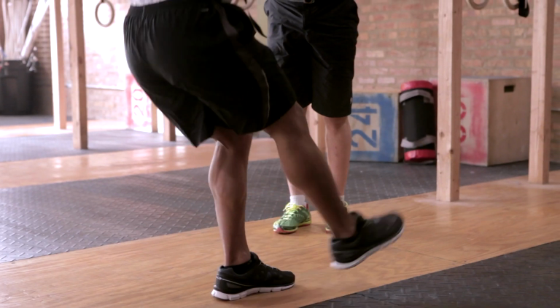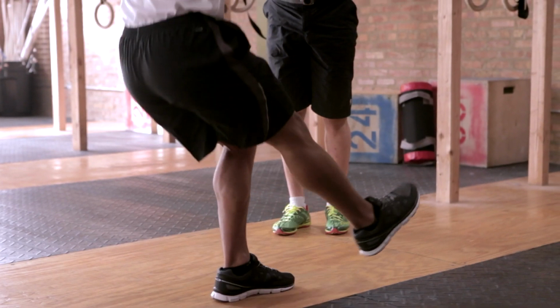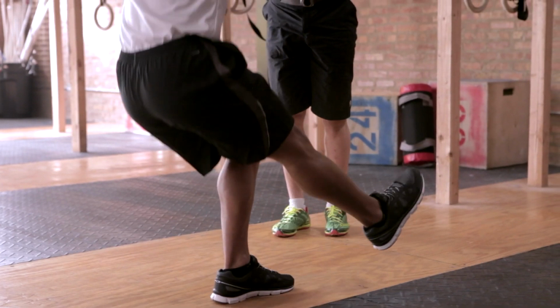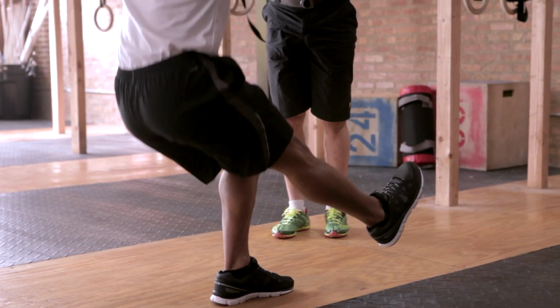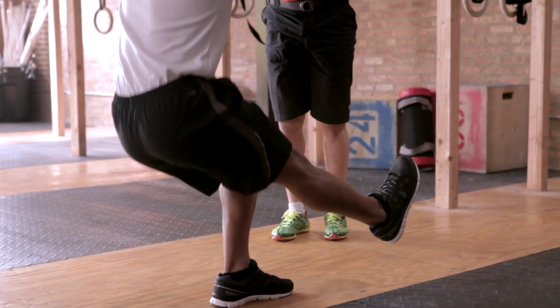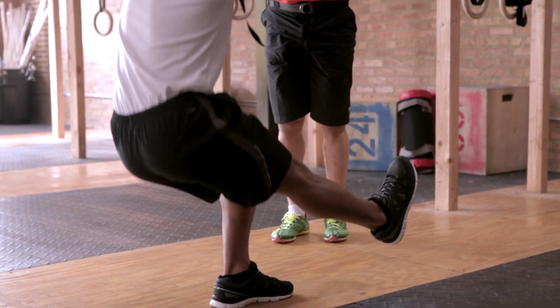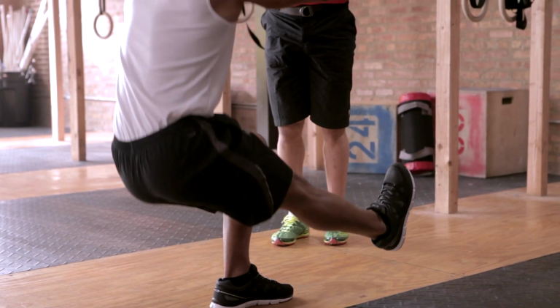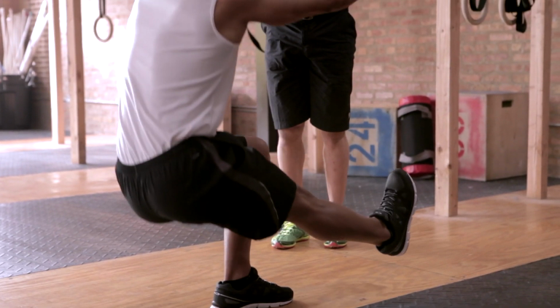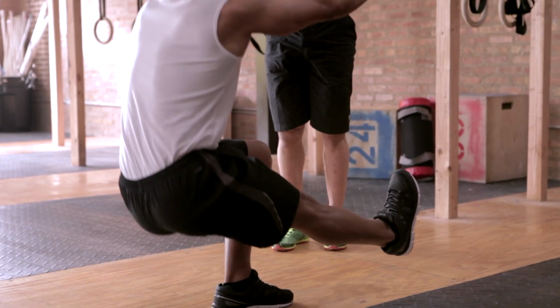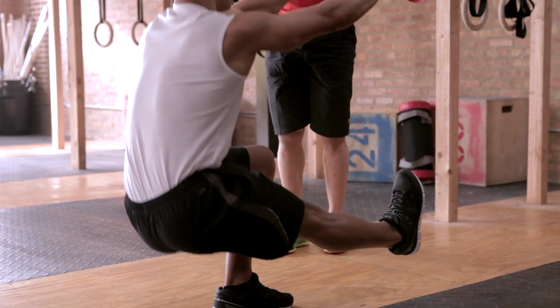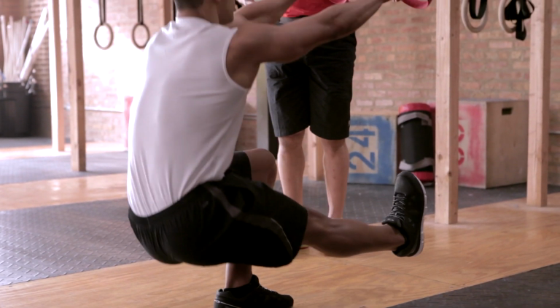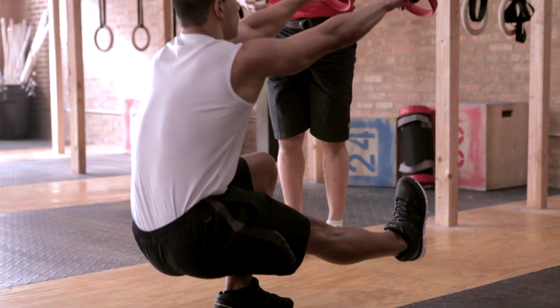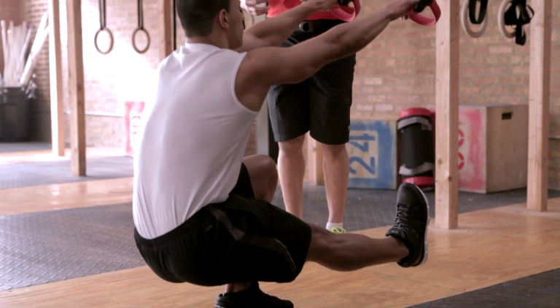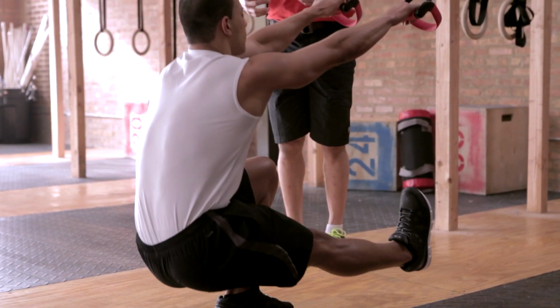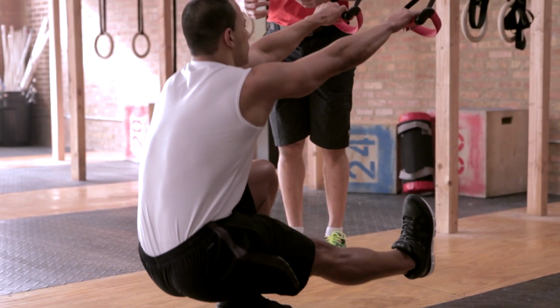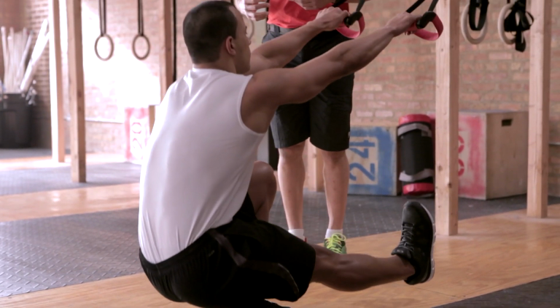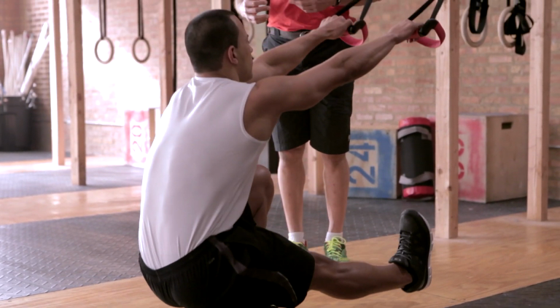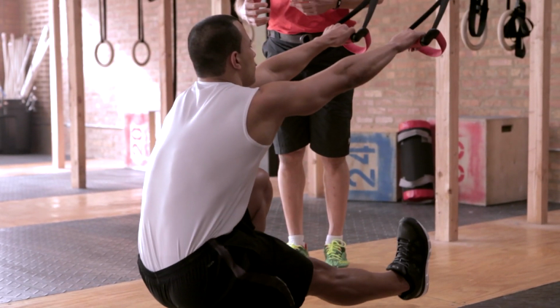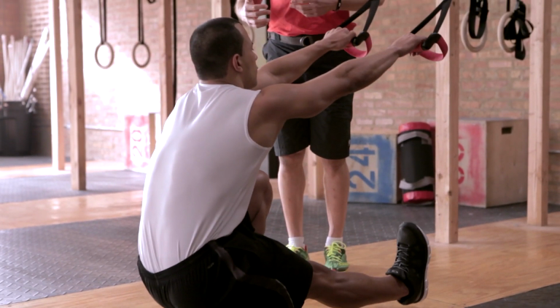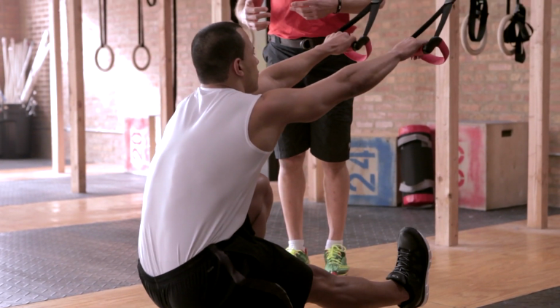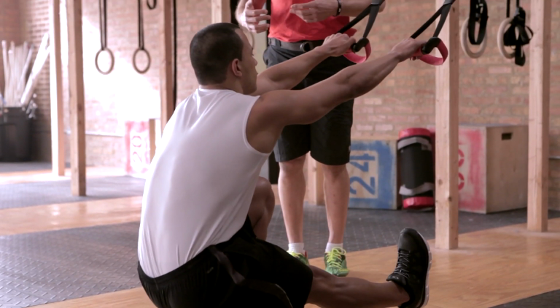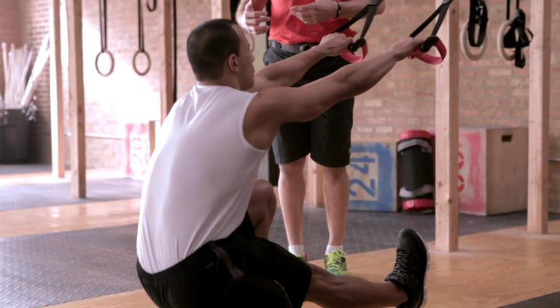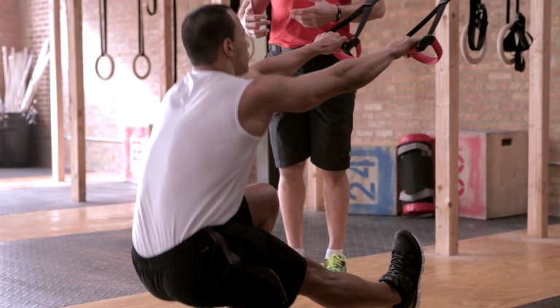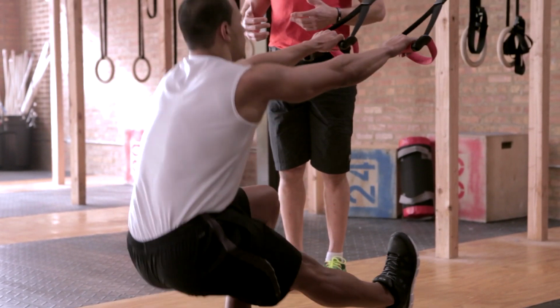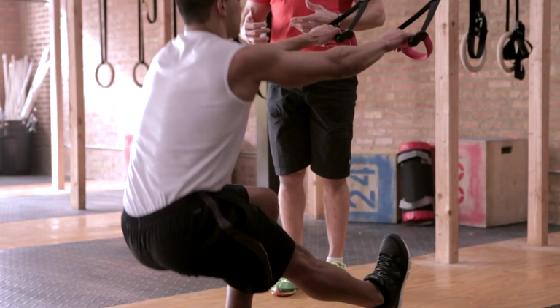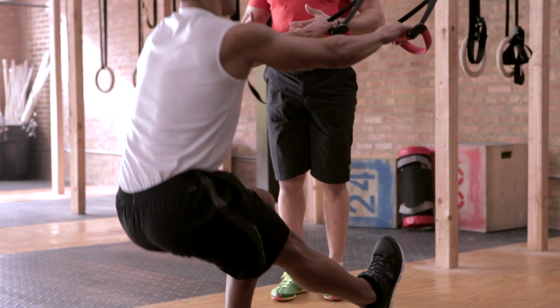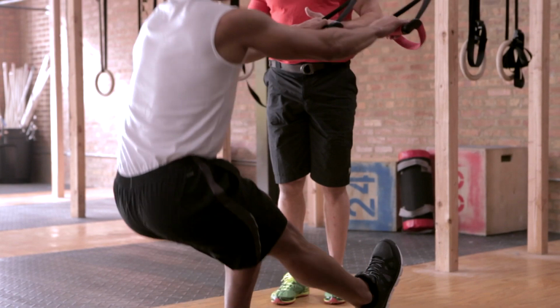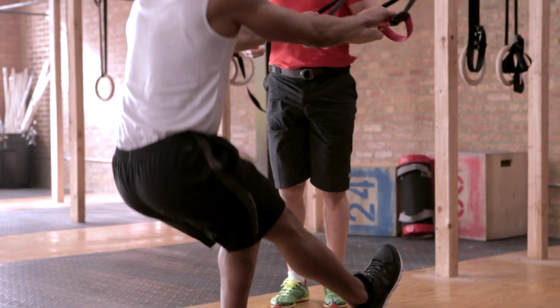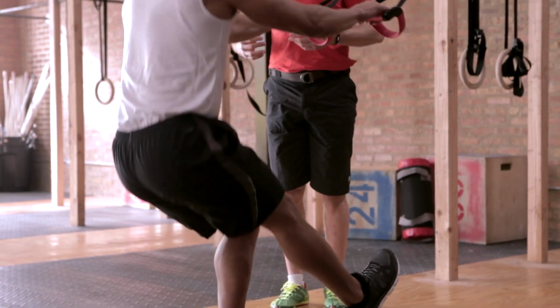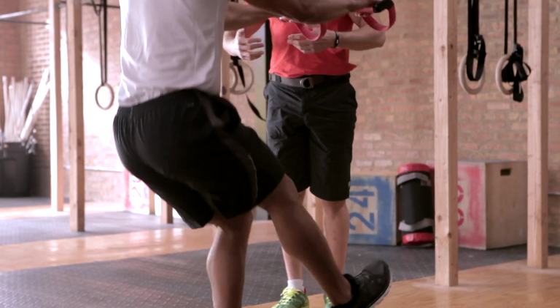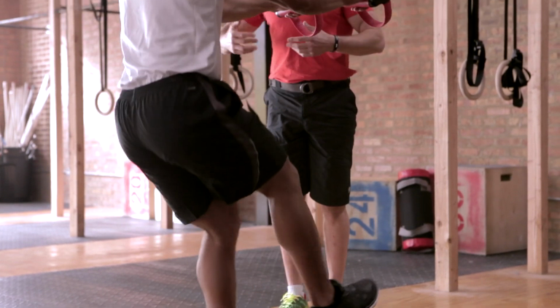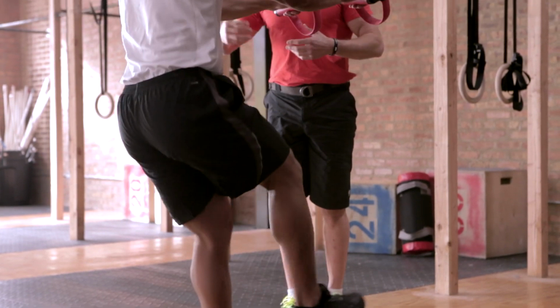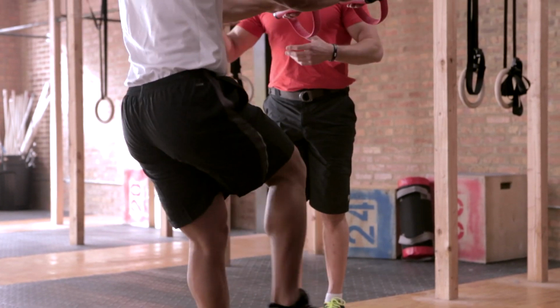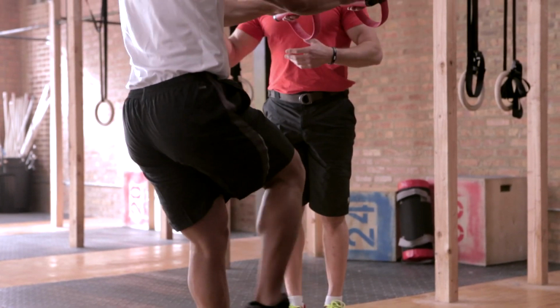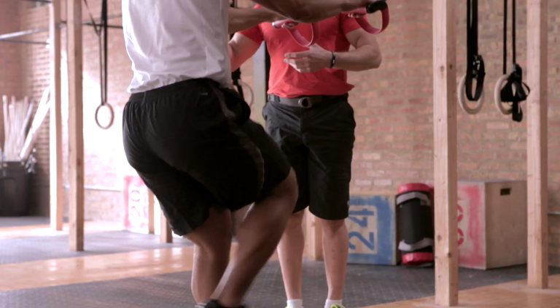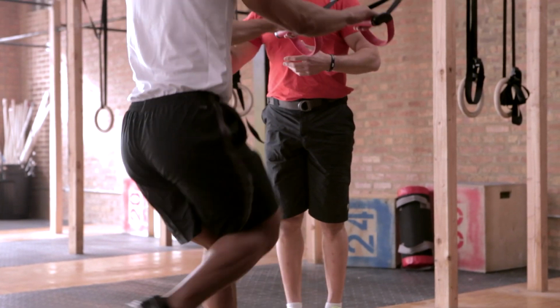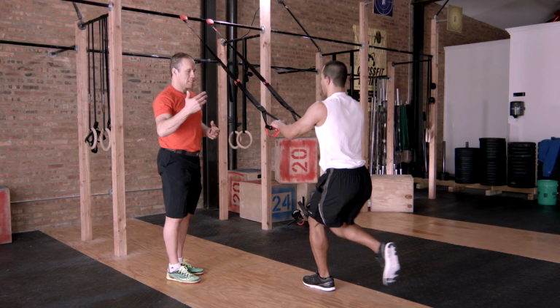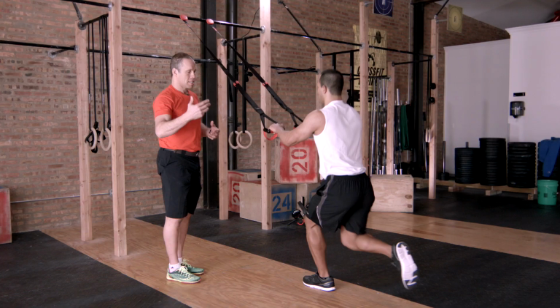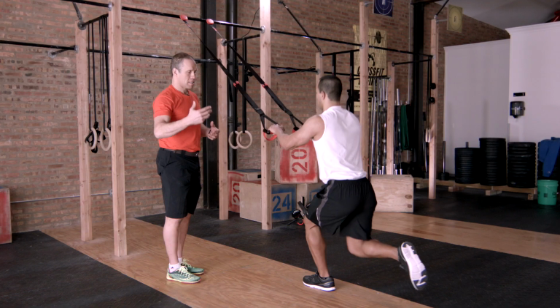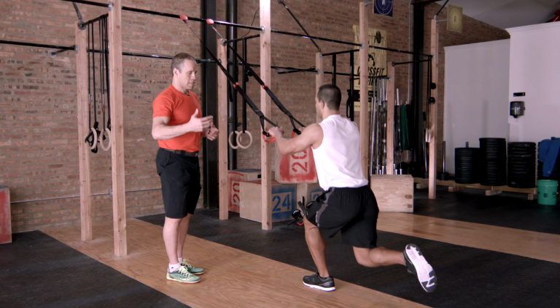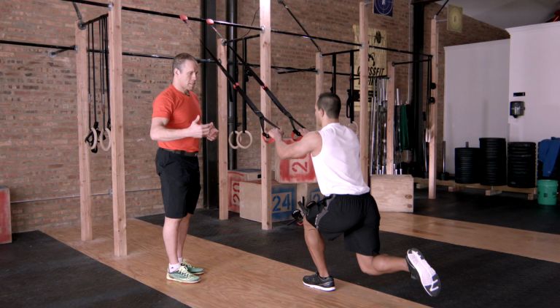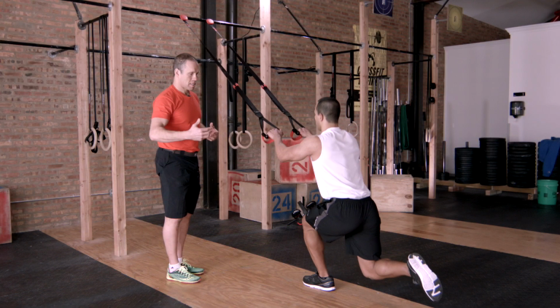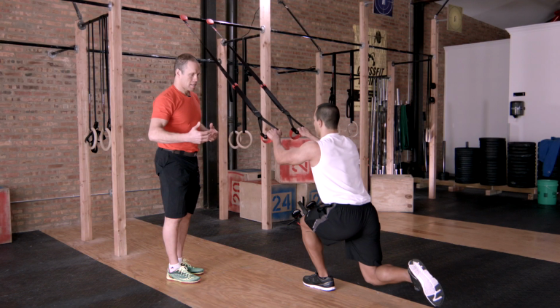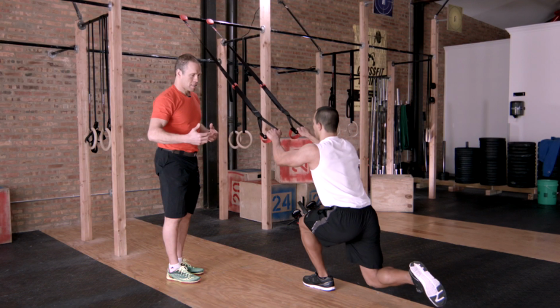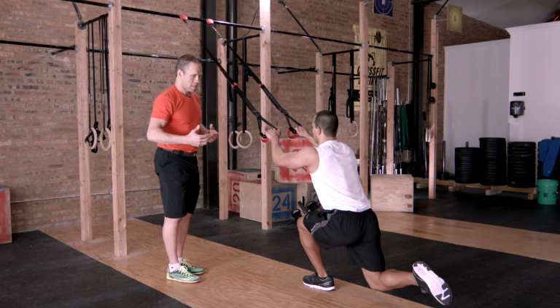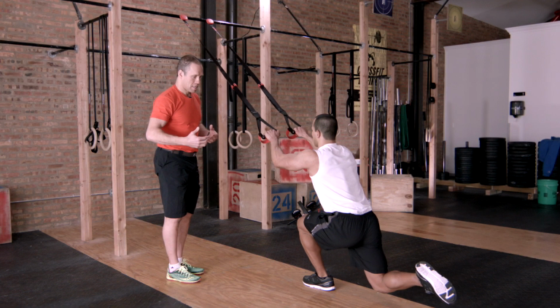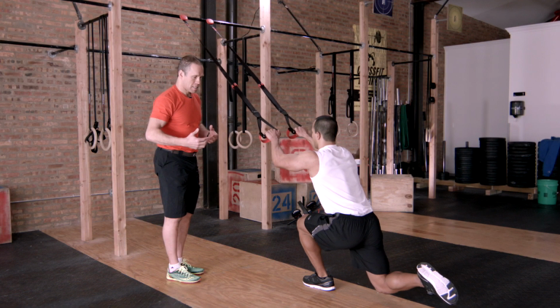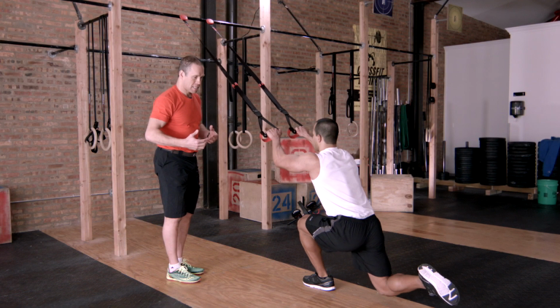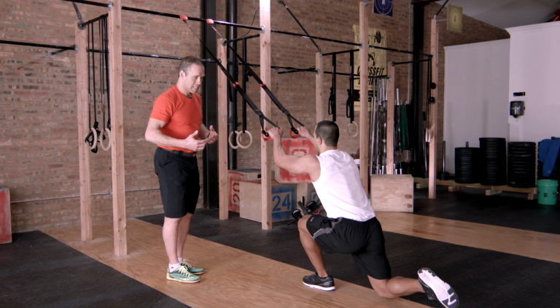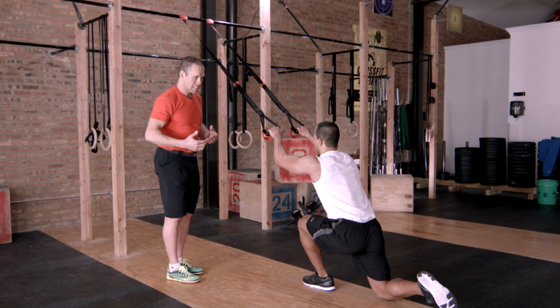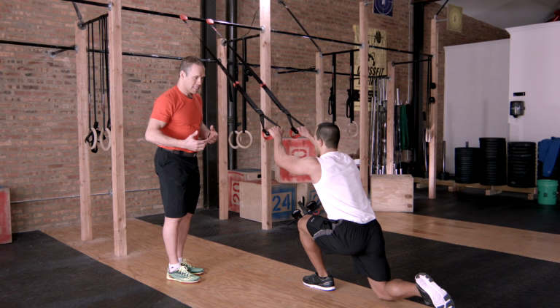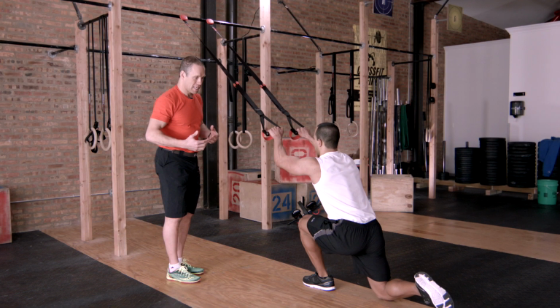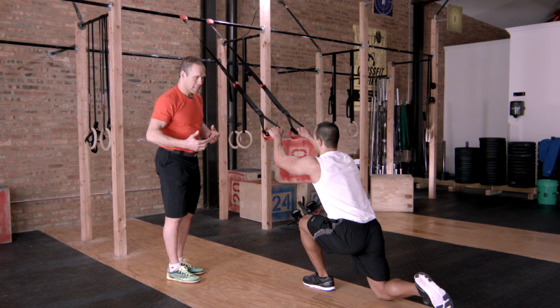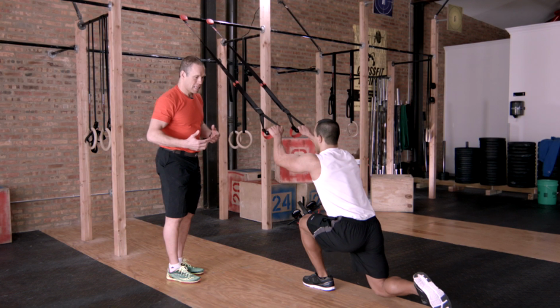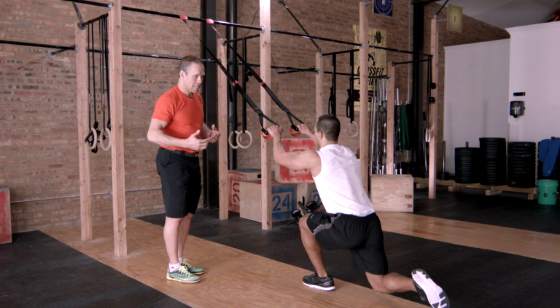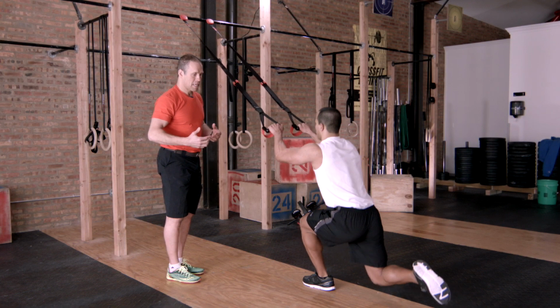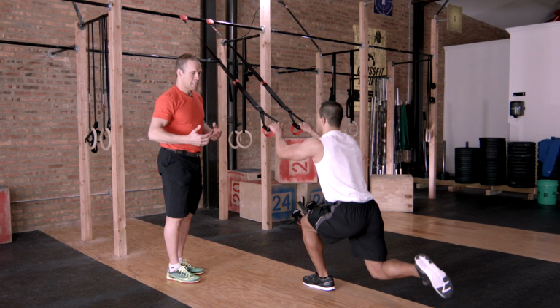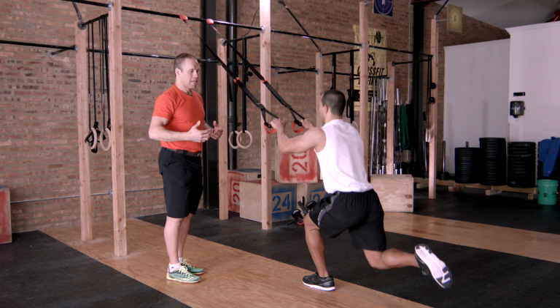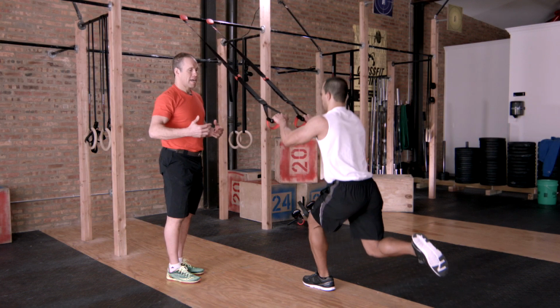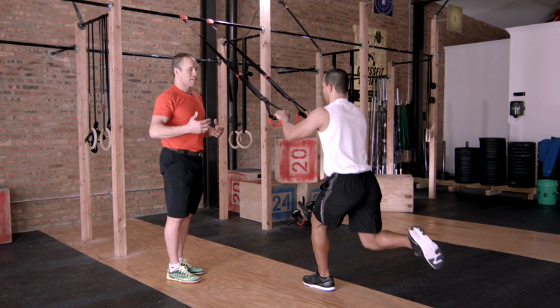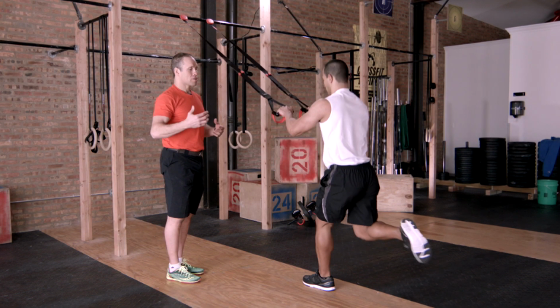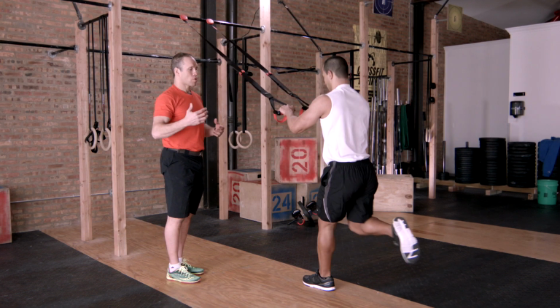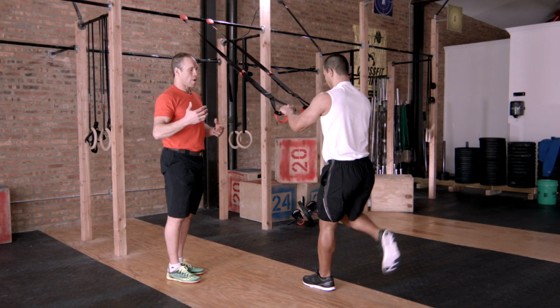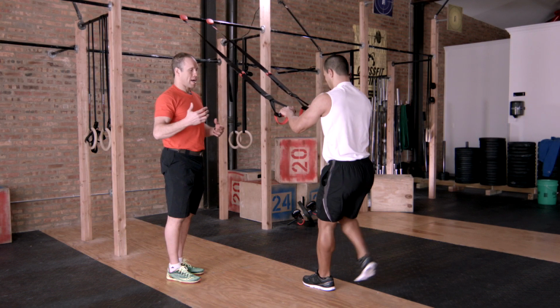Pistol. Russian lunge — touch the knee and squat.